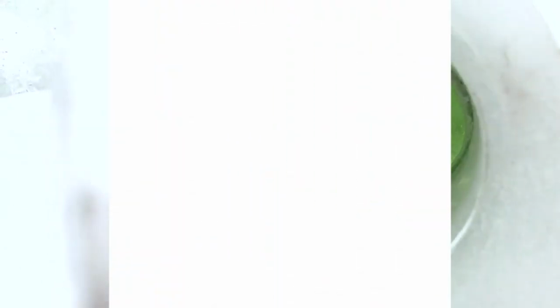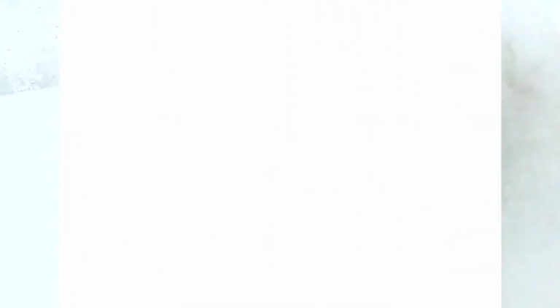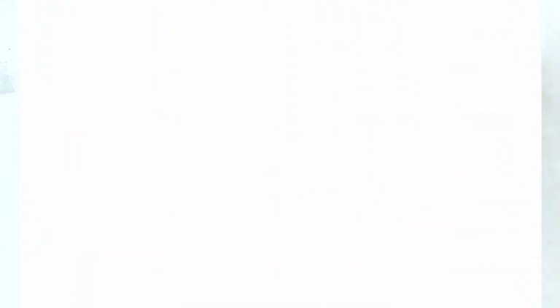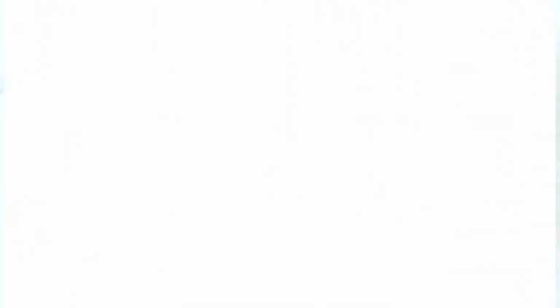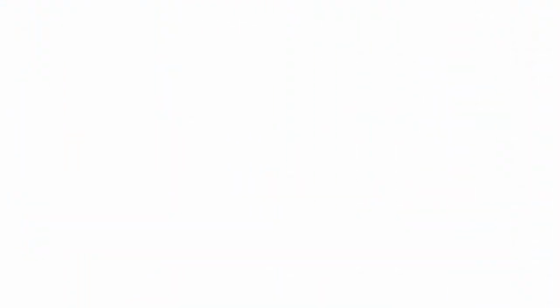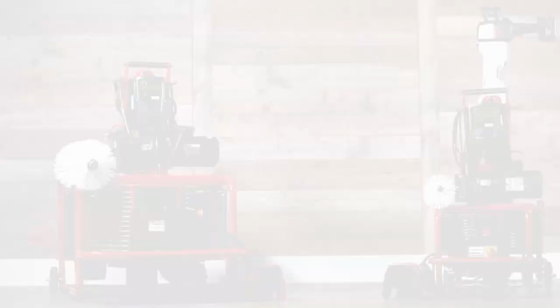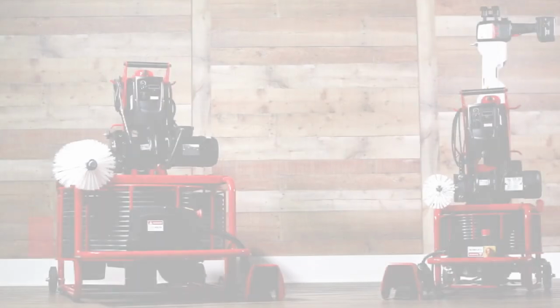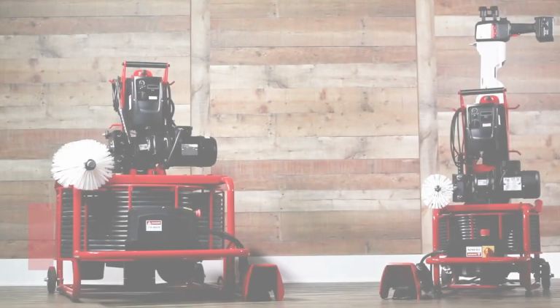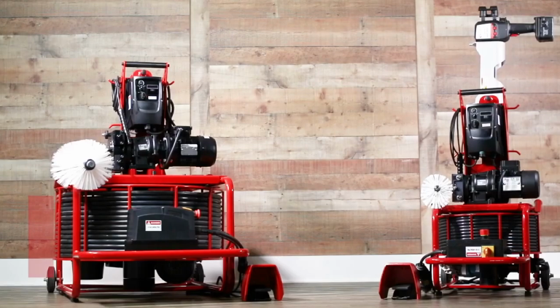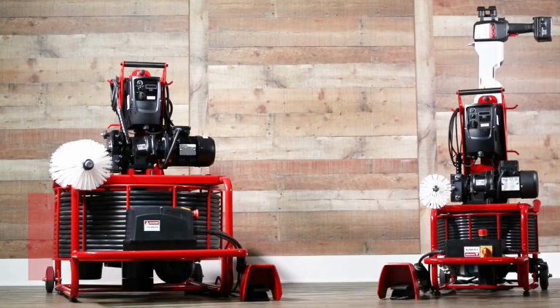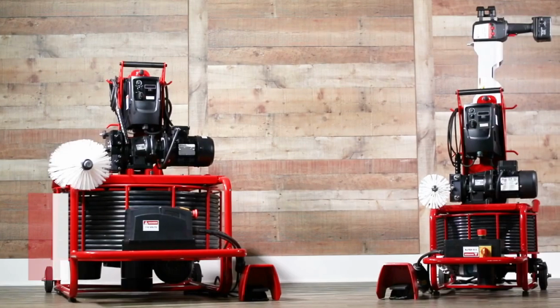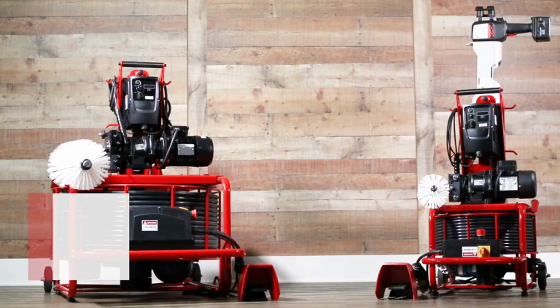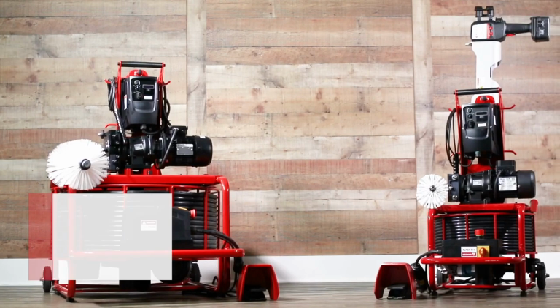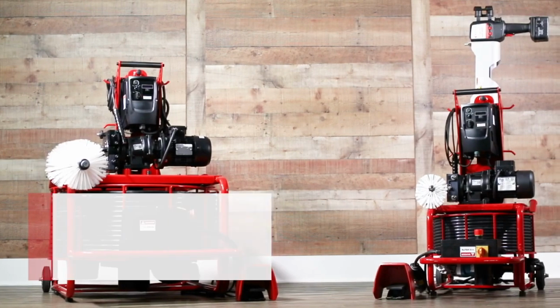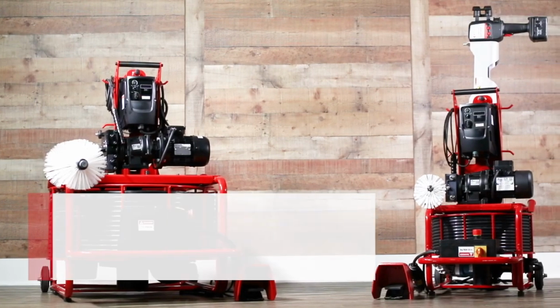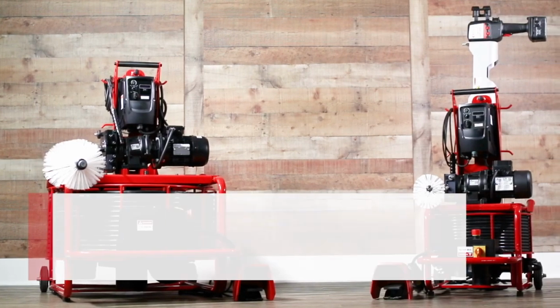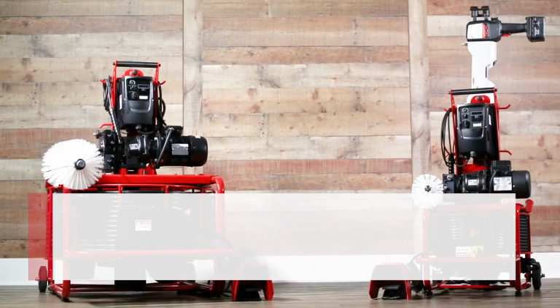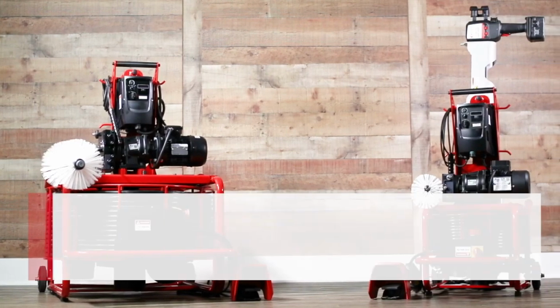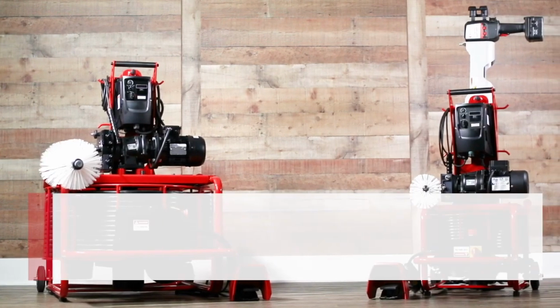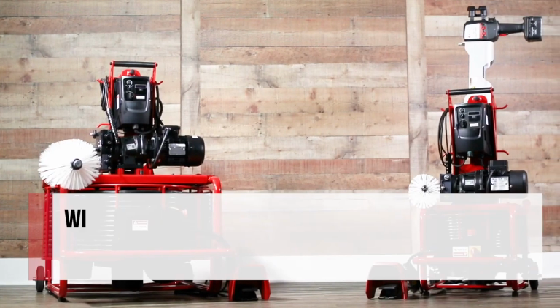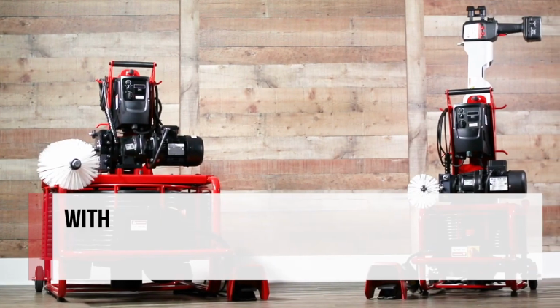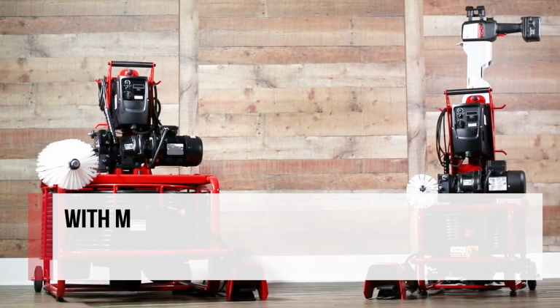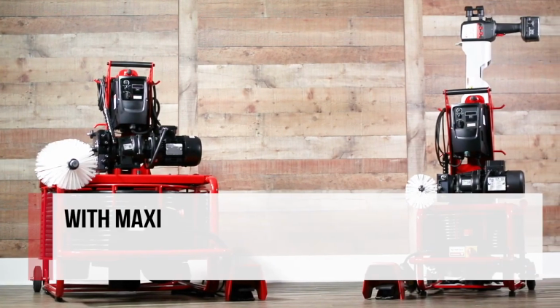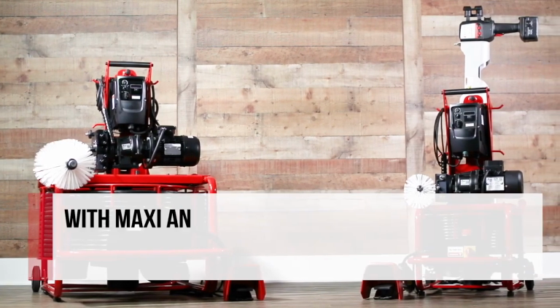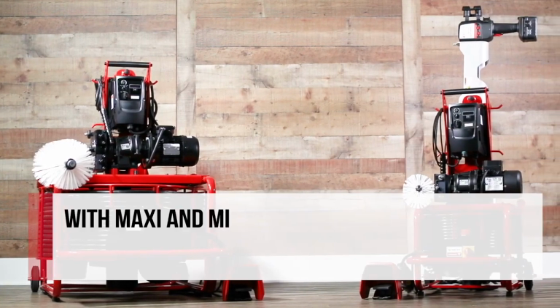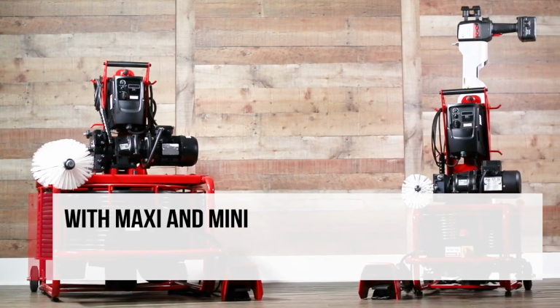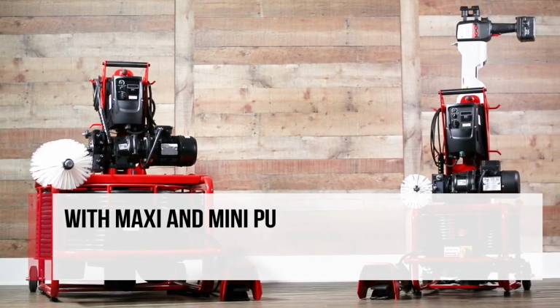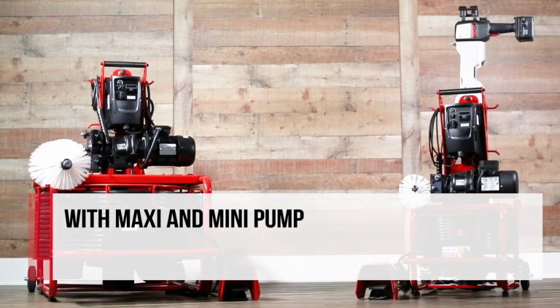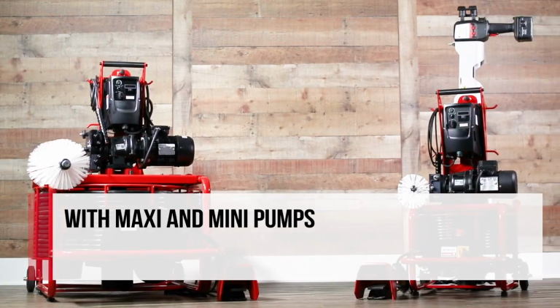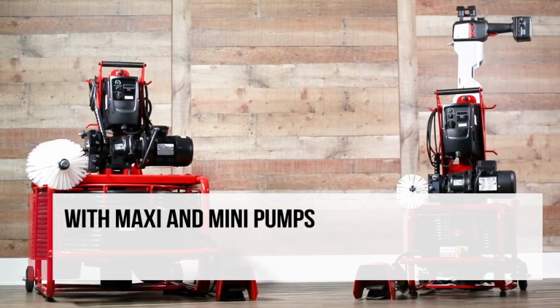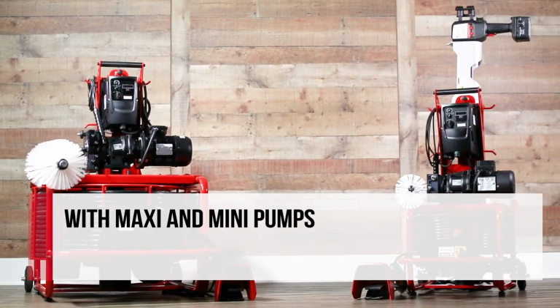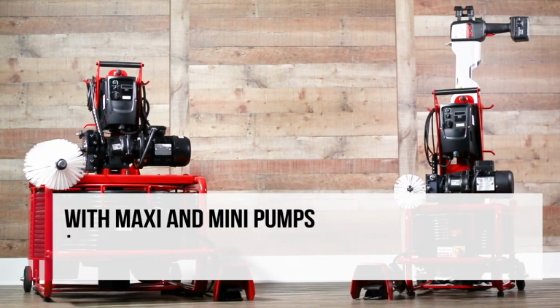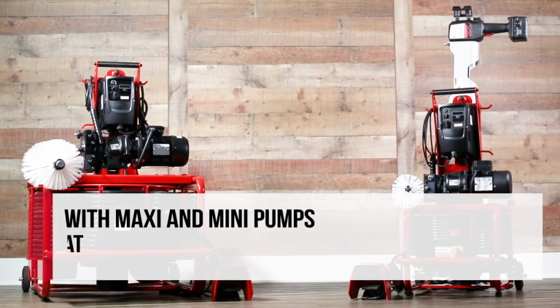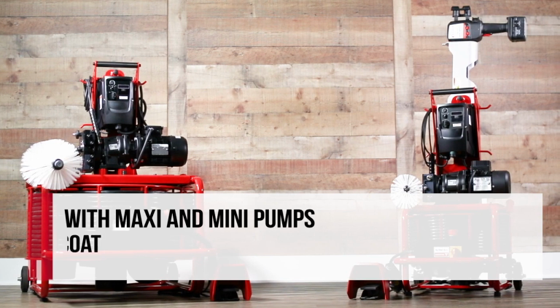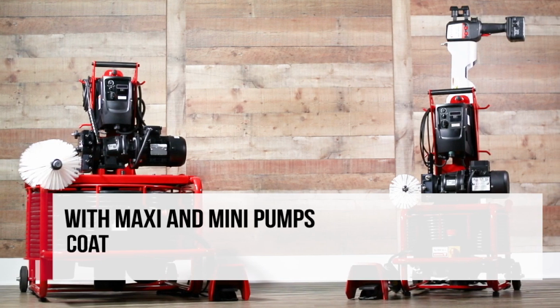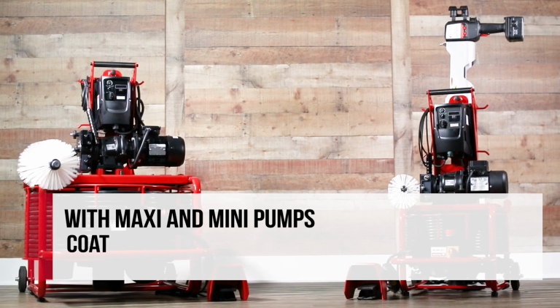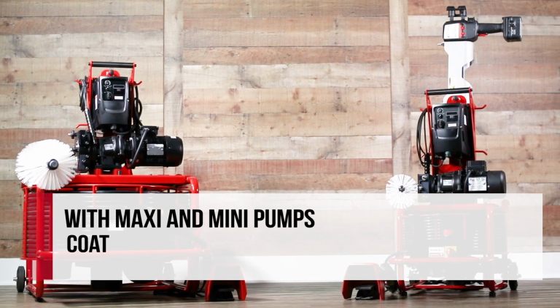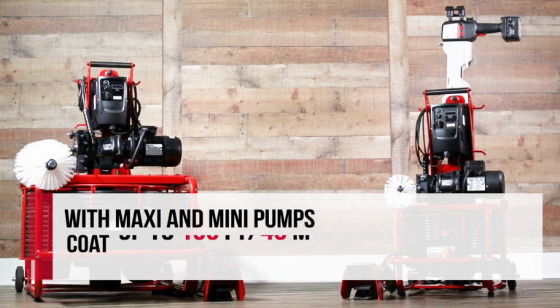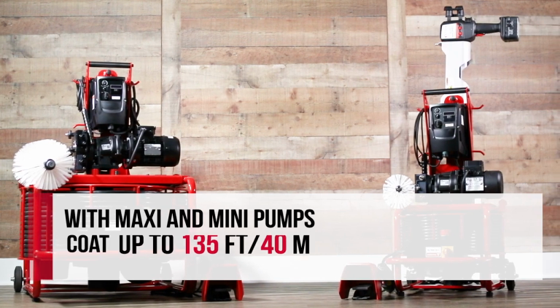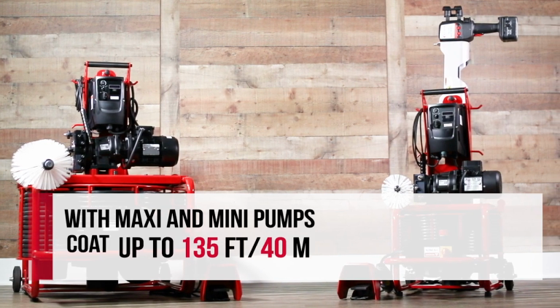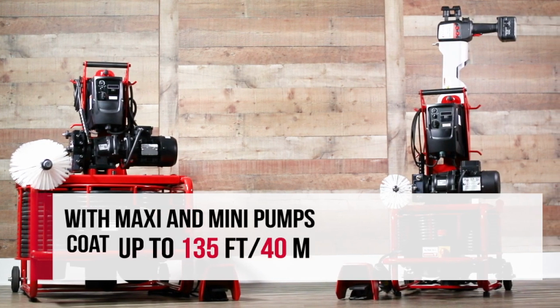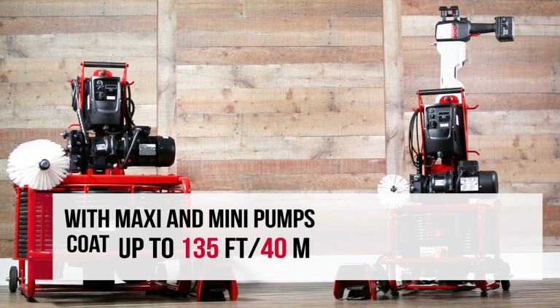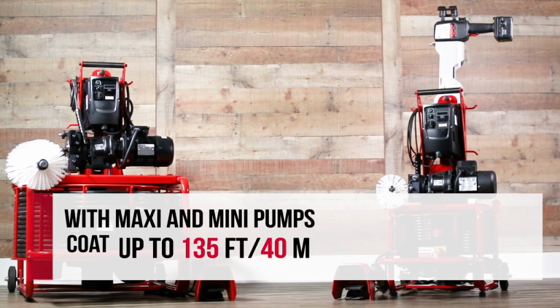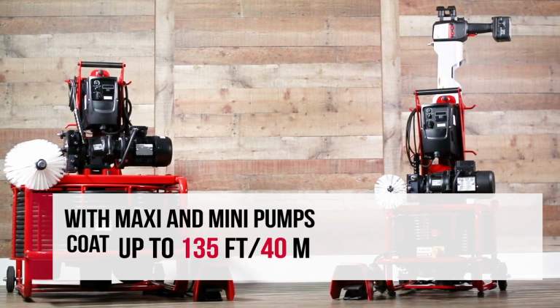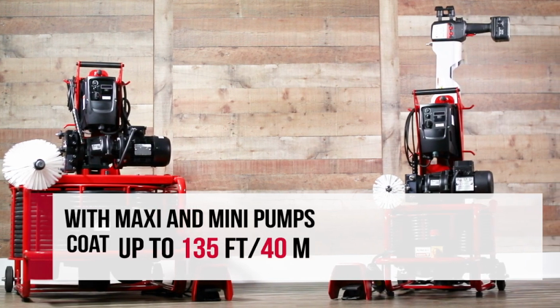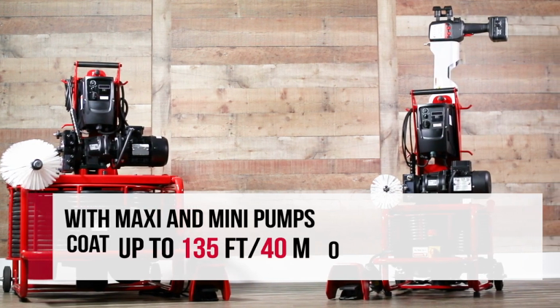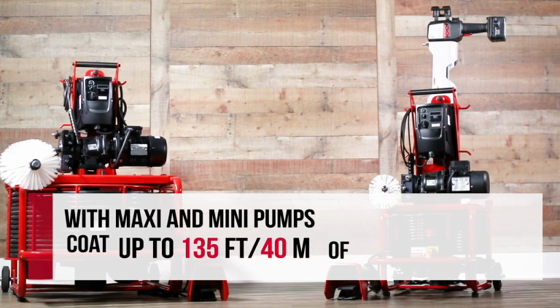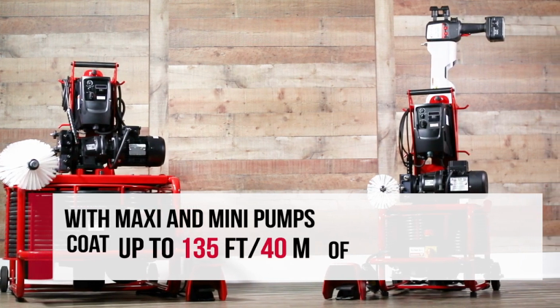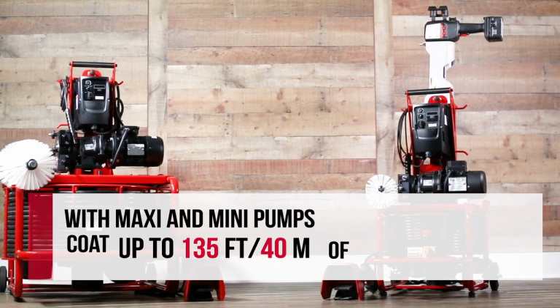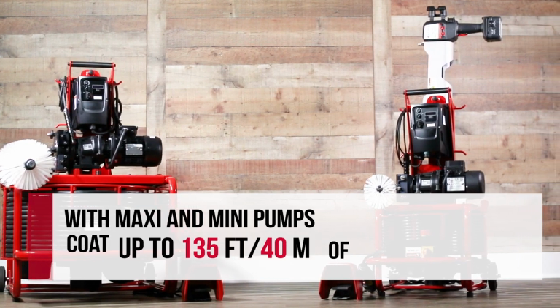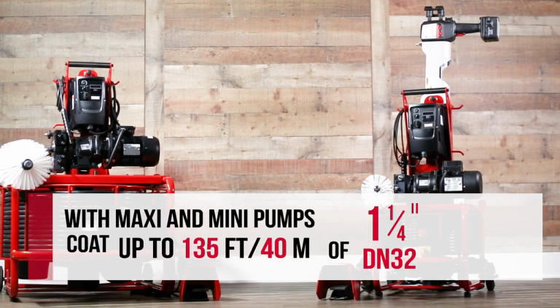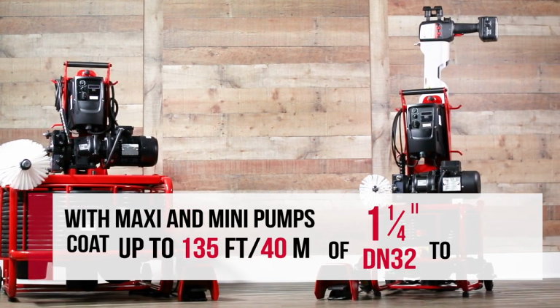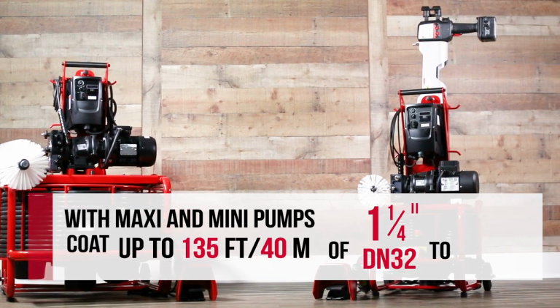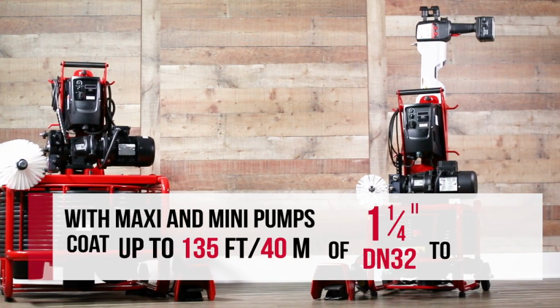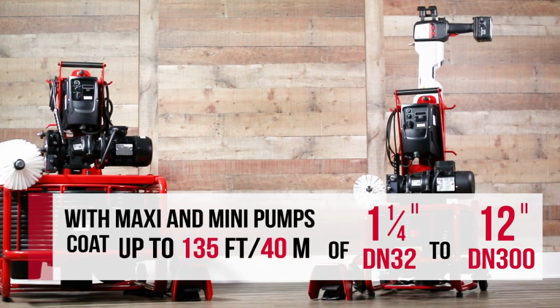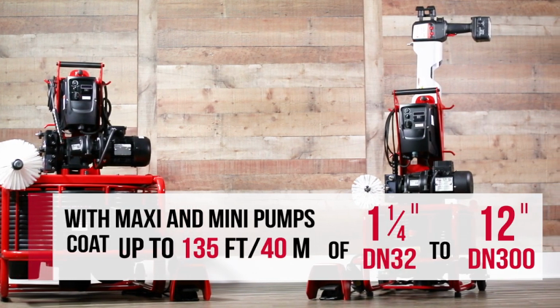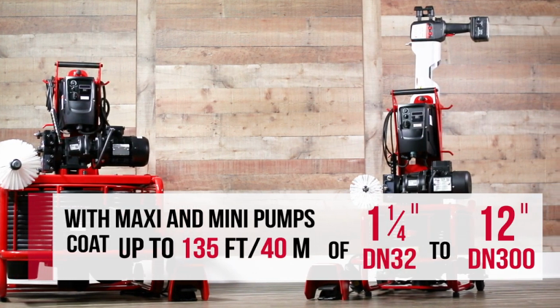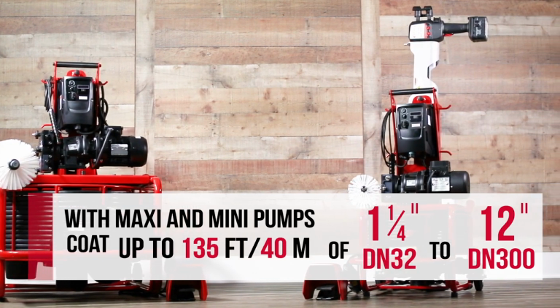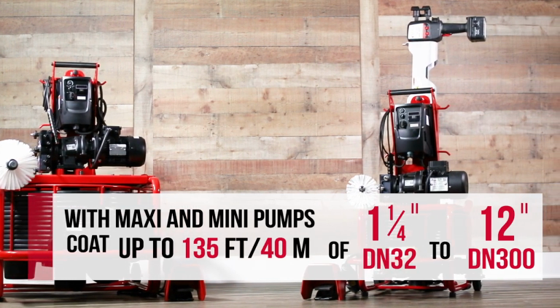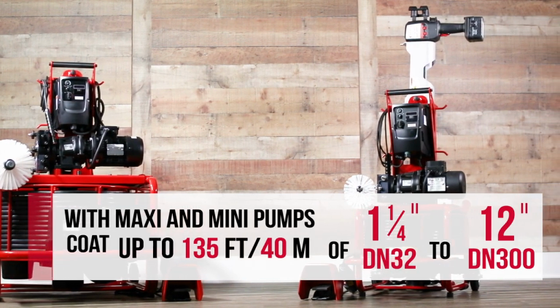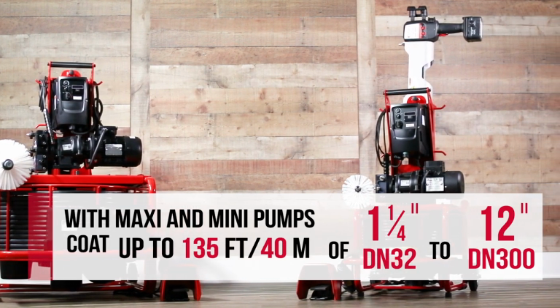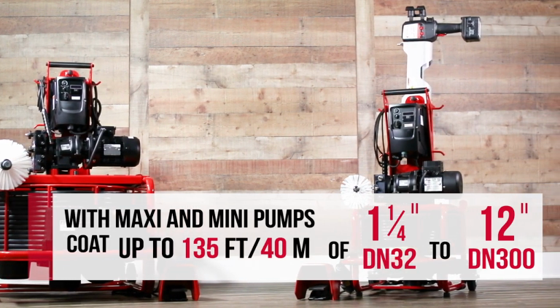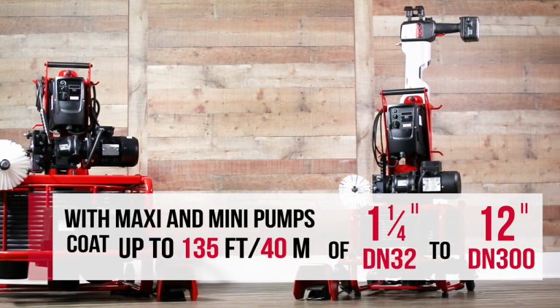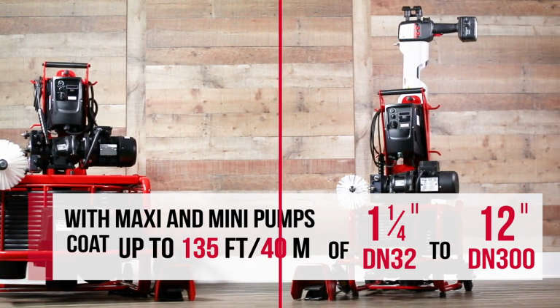With the Maxi Pump and Mini Pump combined, you can coat up to 135 feet of 1.25 to 12 inch pipe.